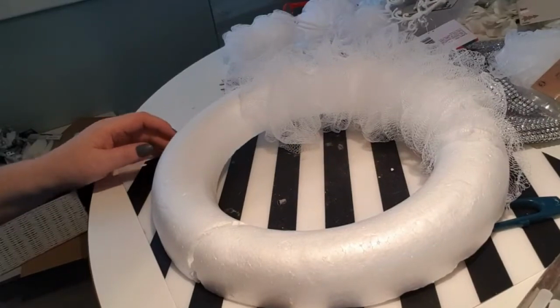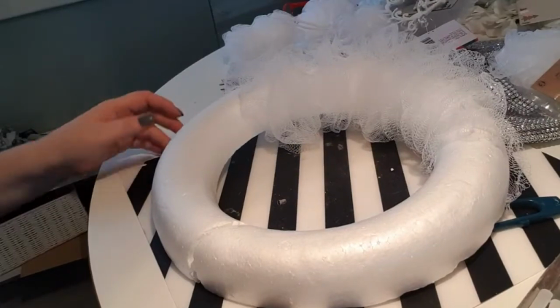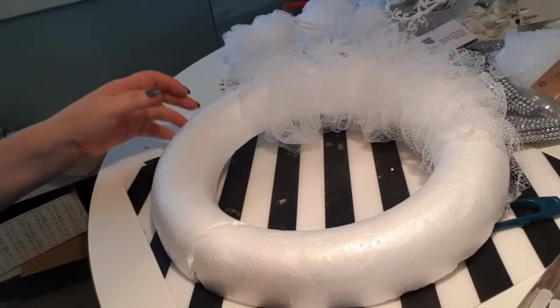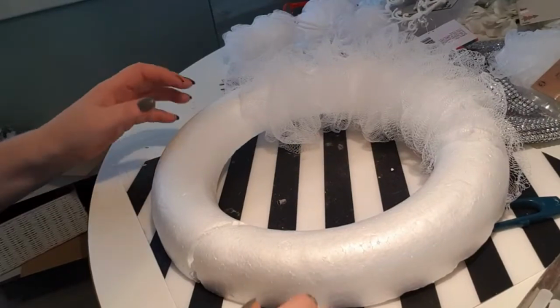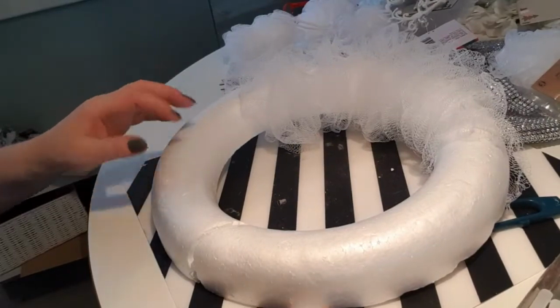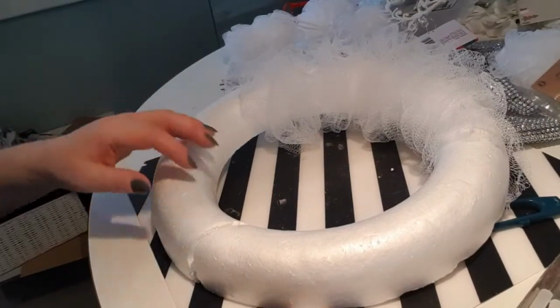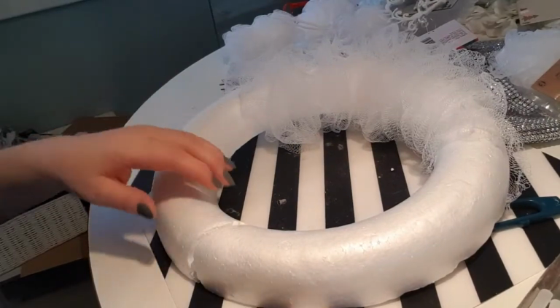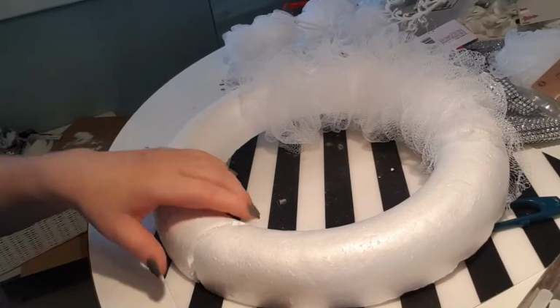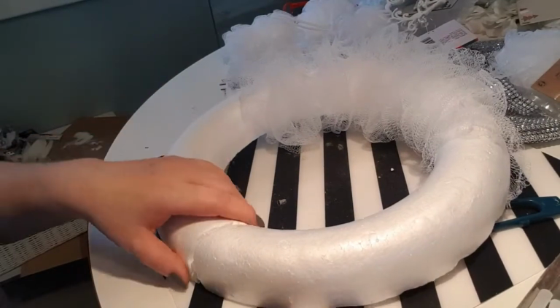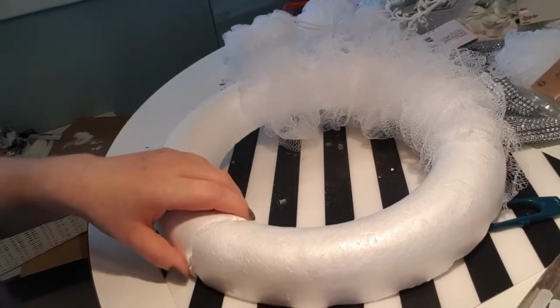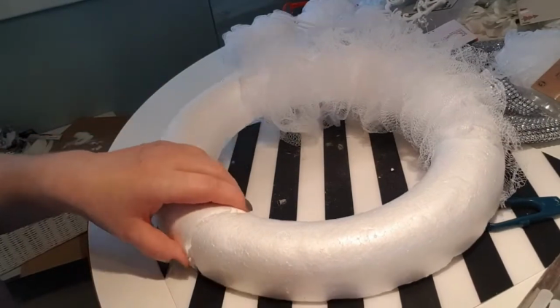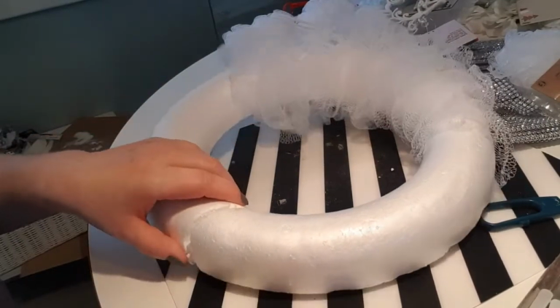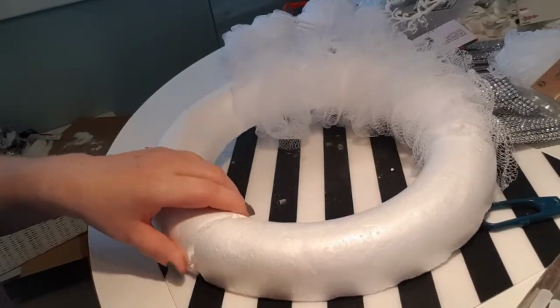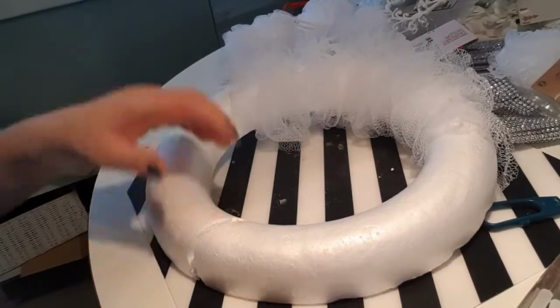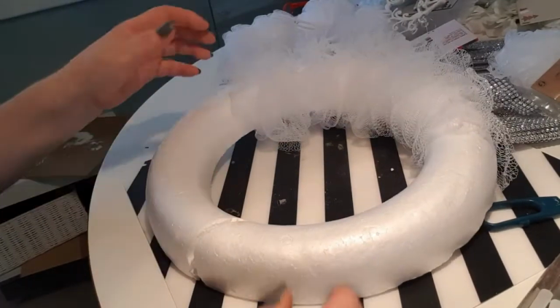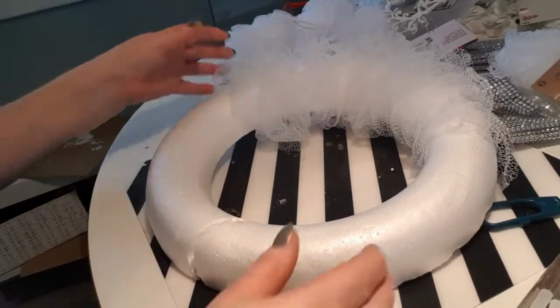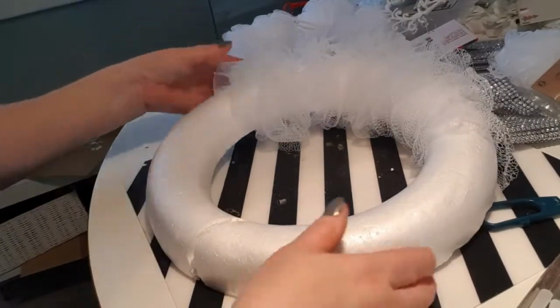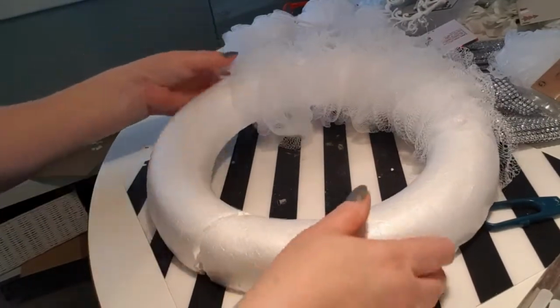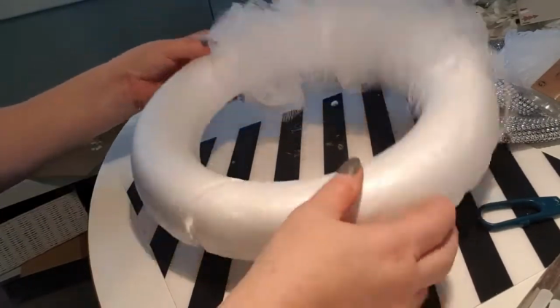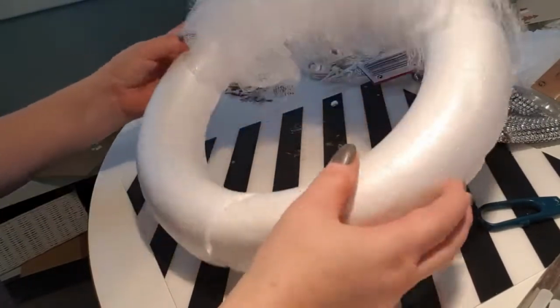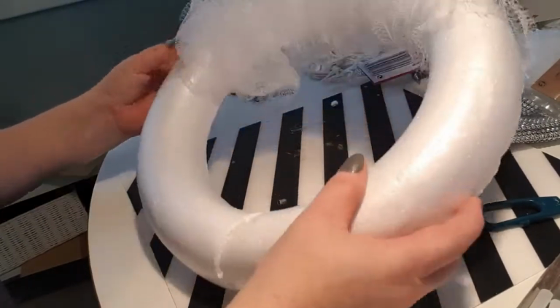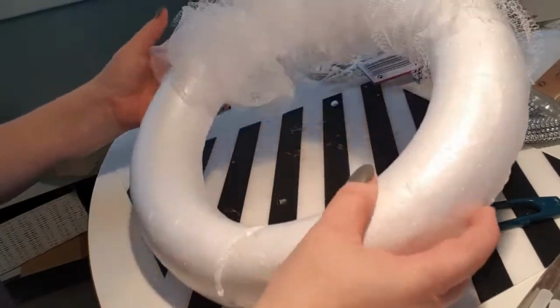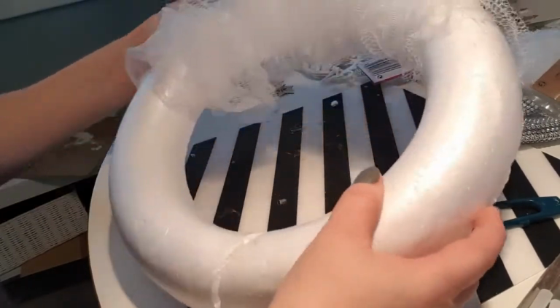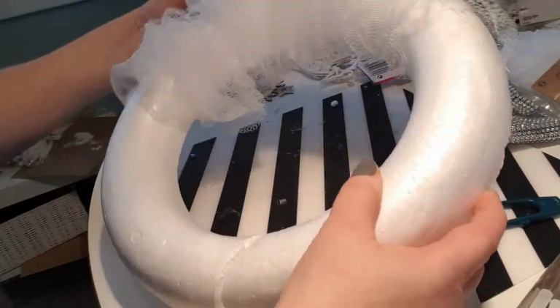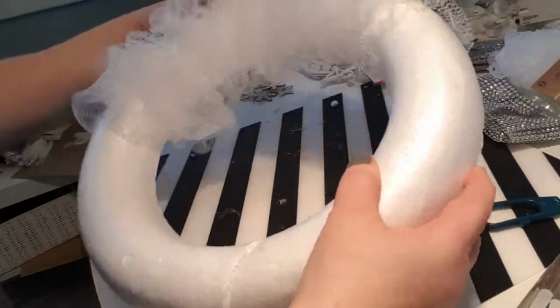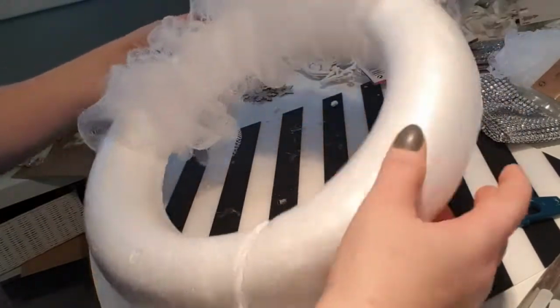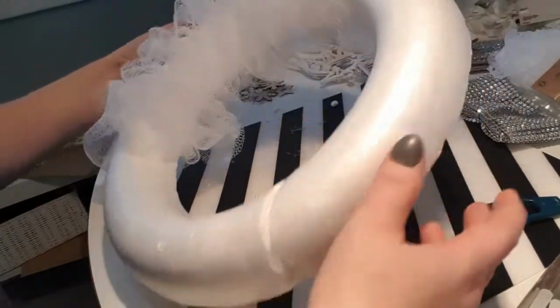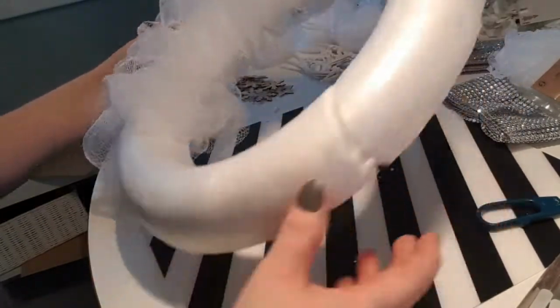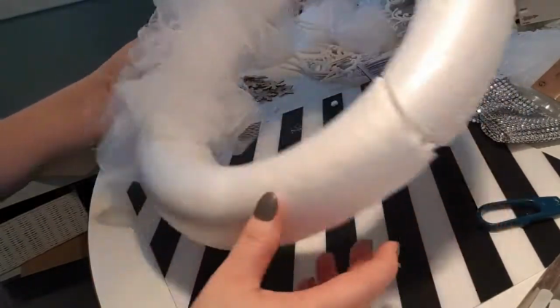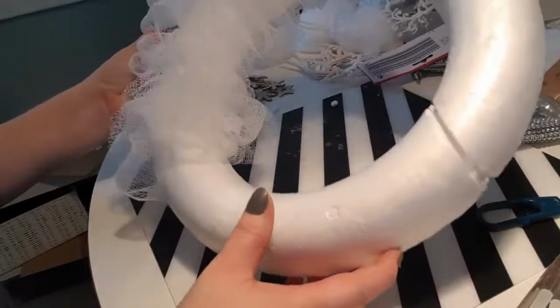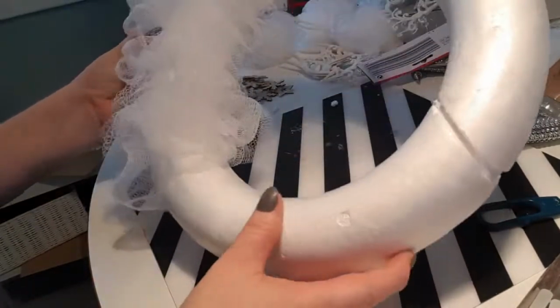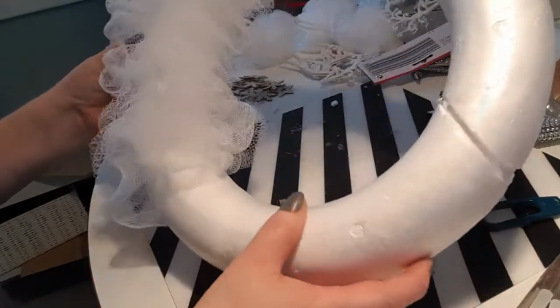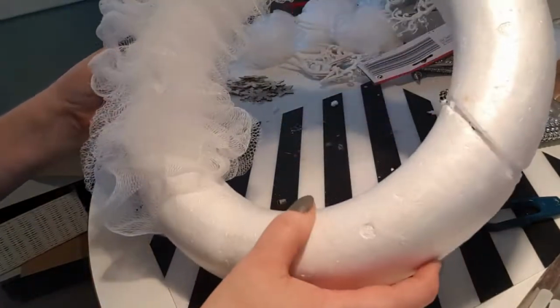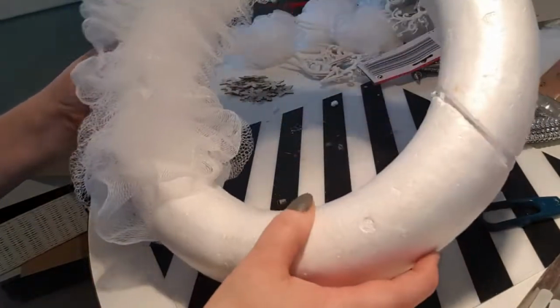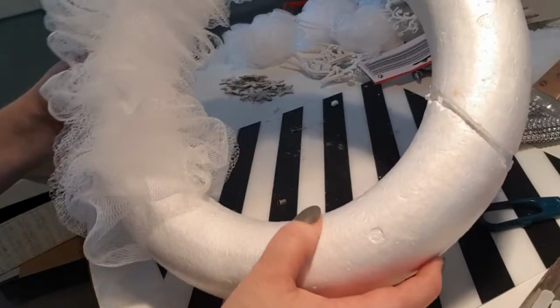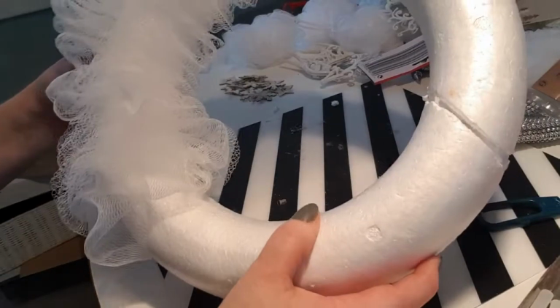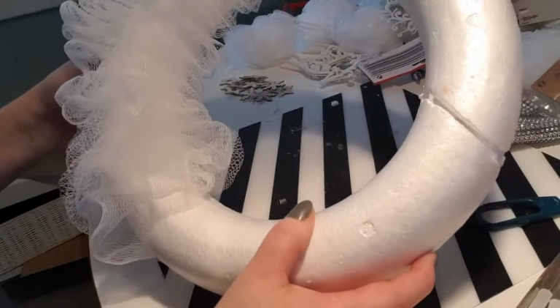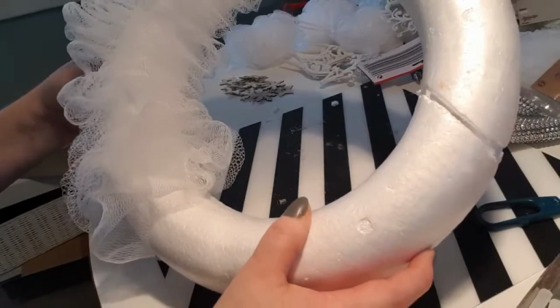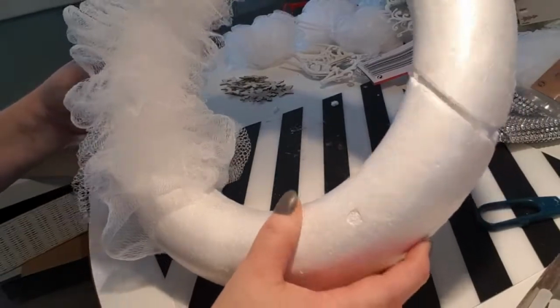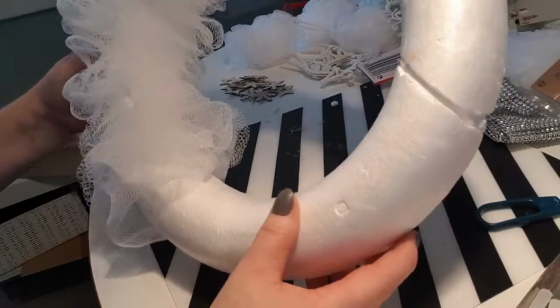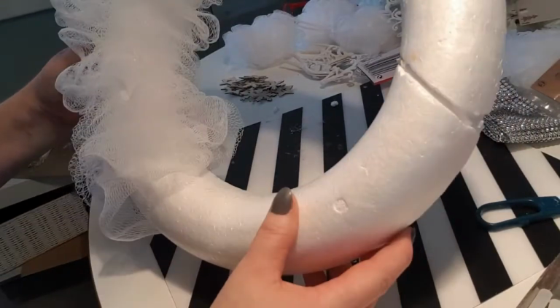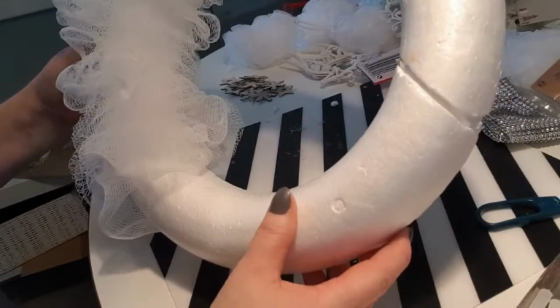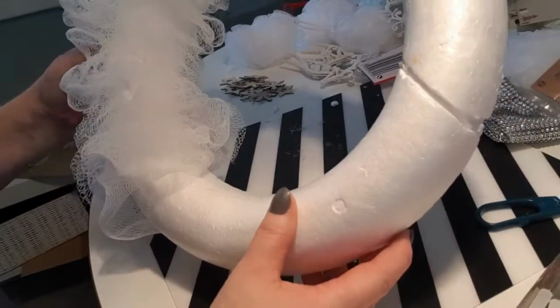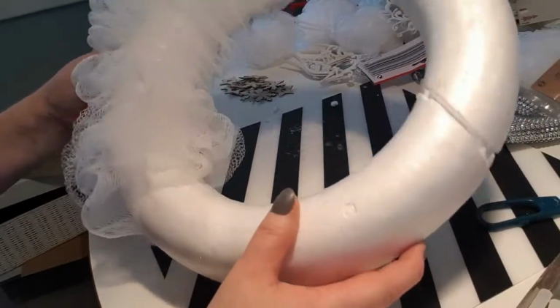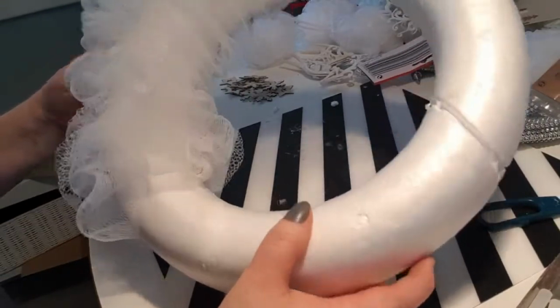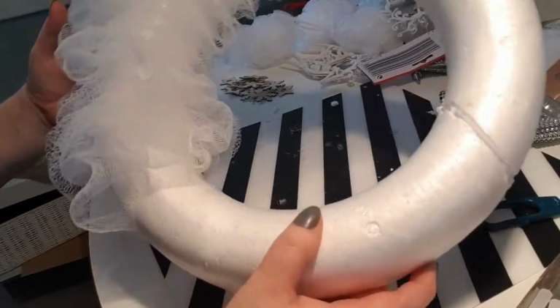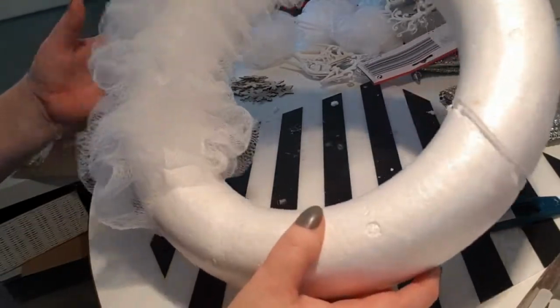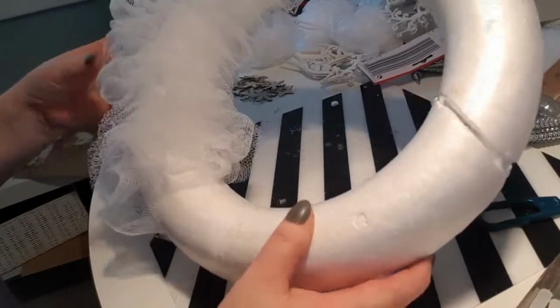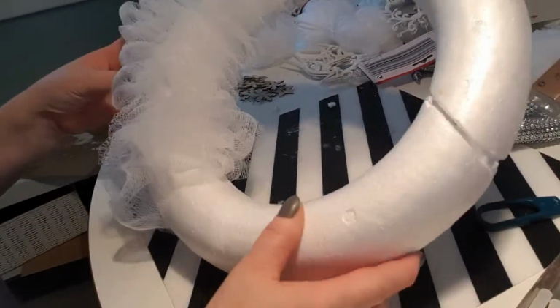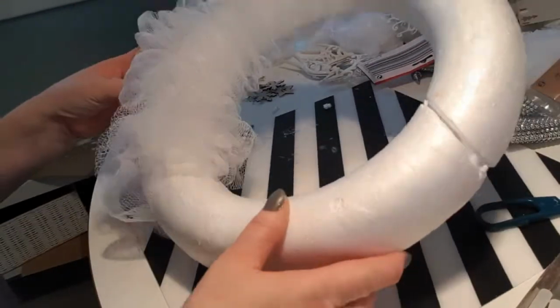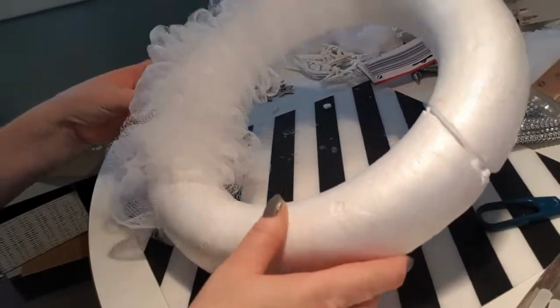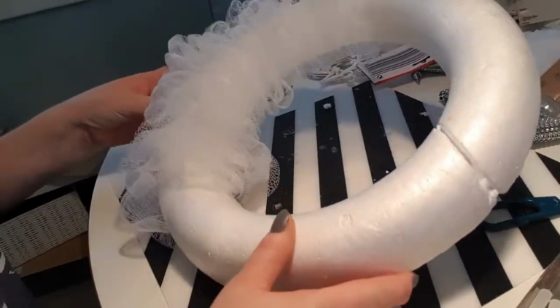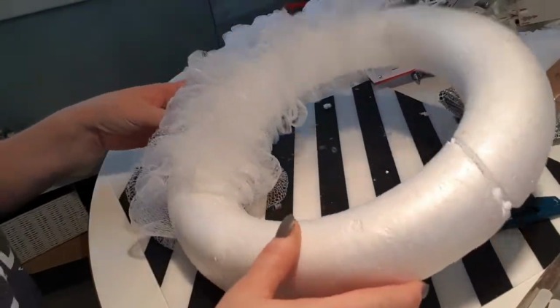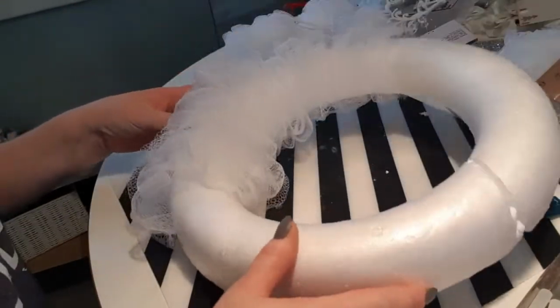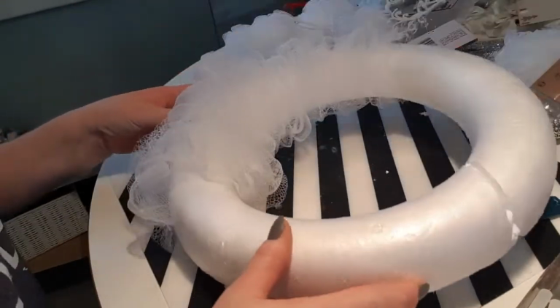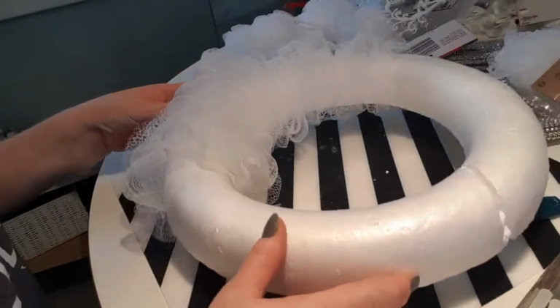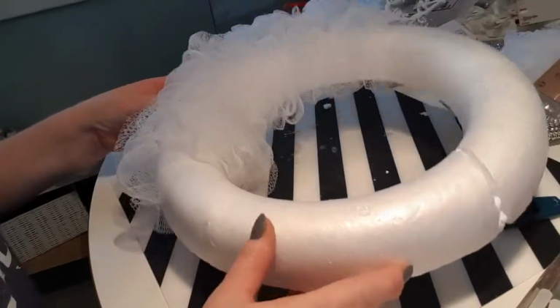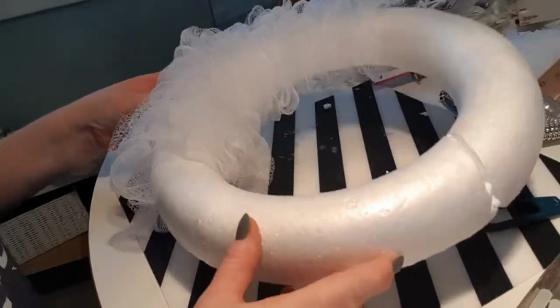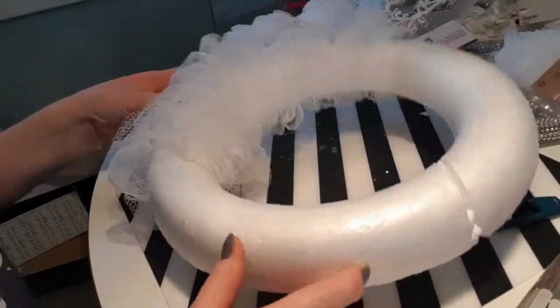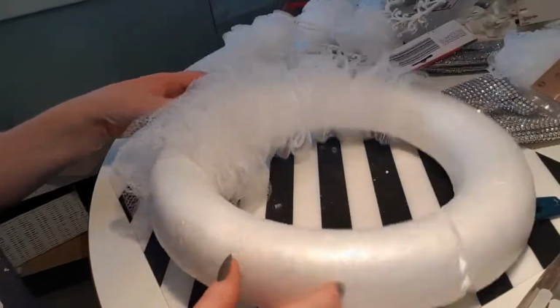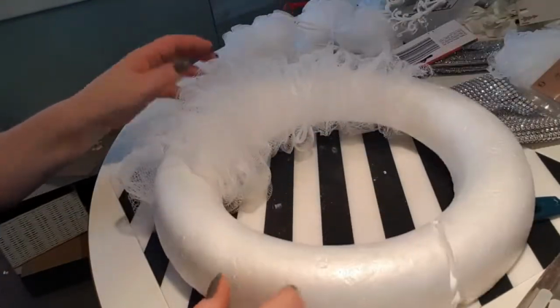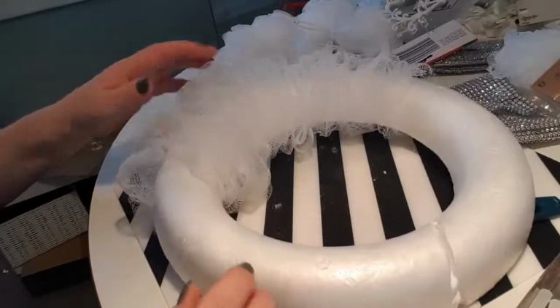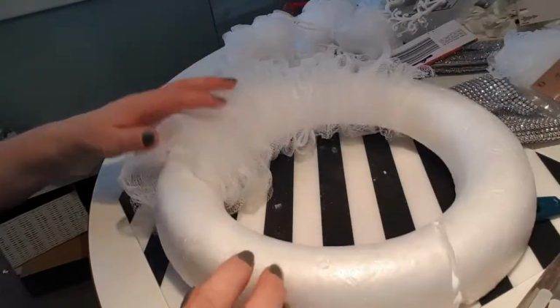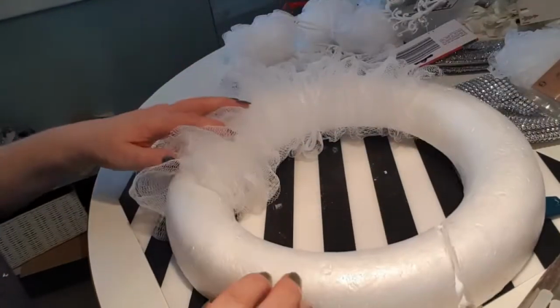Hi, welcome back to my channel. My name is Ellen. Today I'm going to make a wee wreath to put on one of my mirrors in my sitting room.